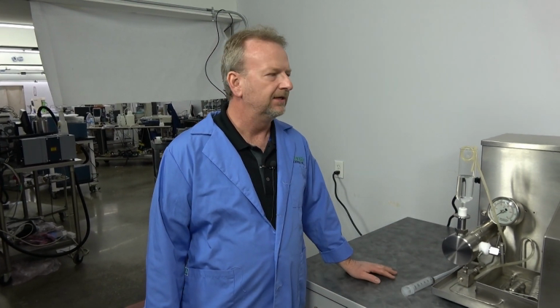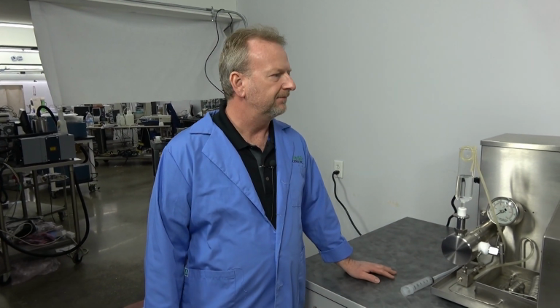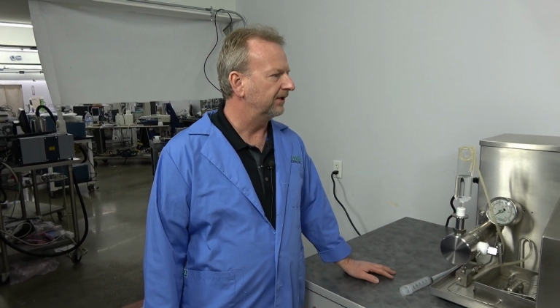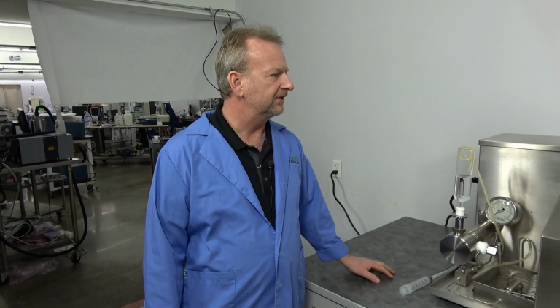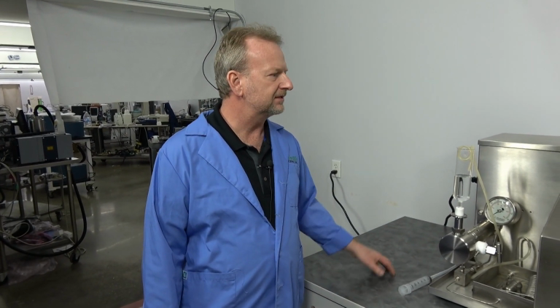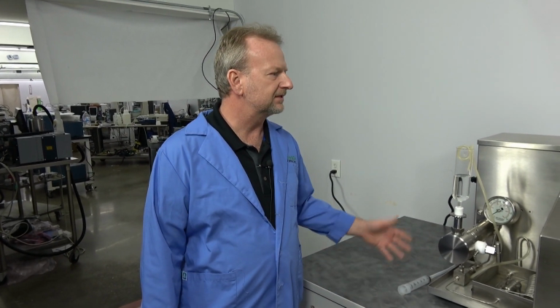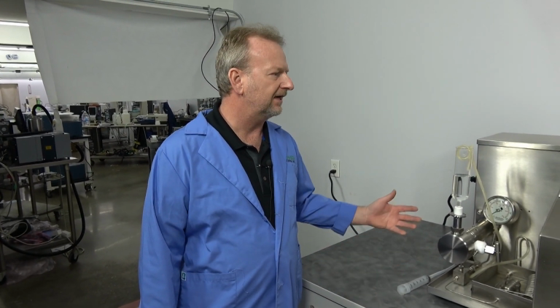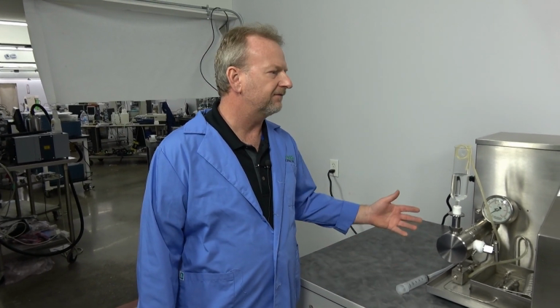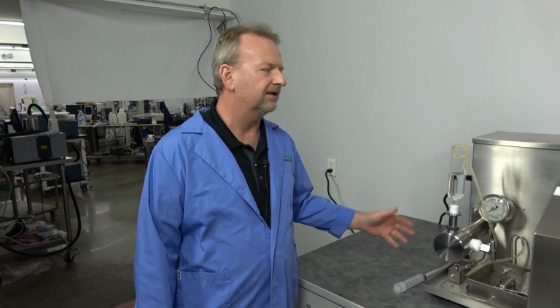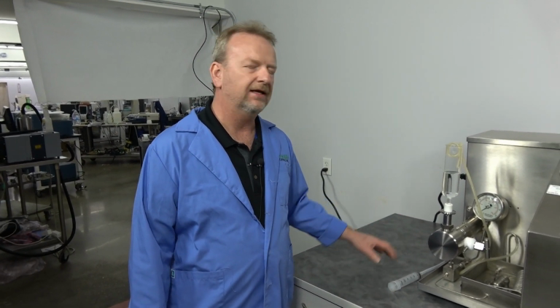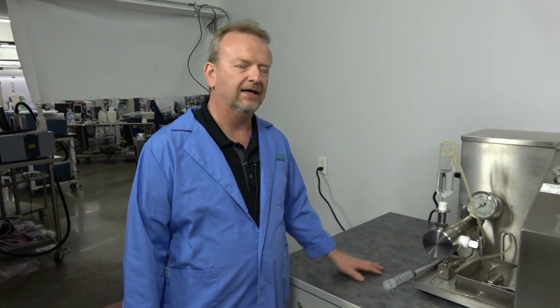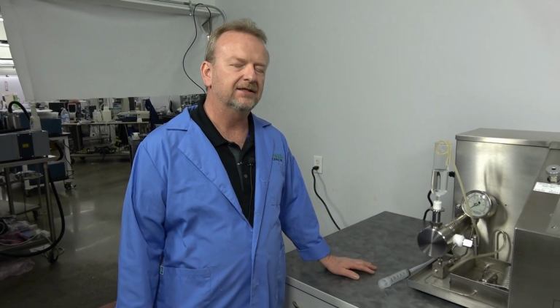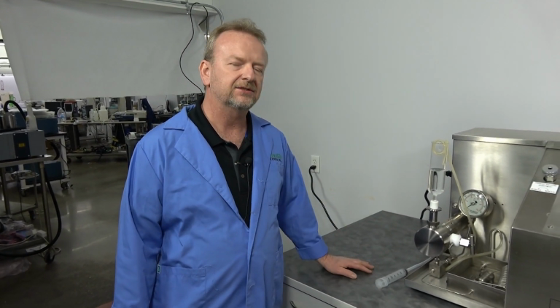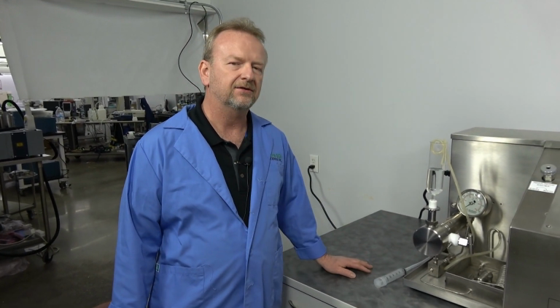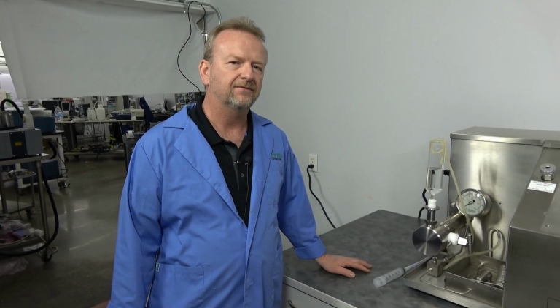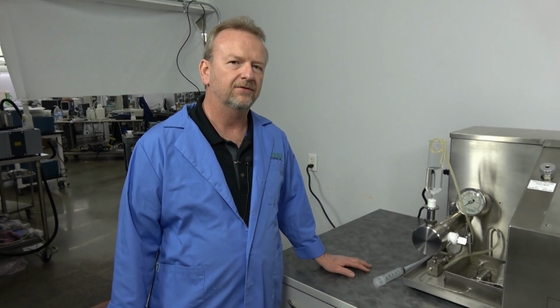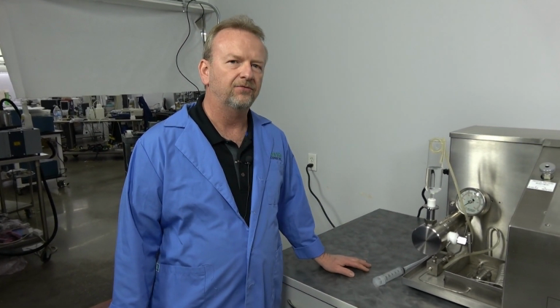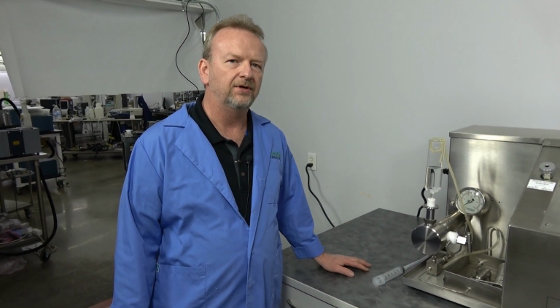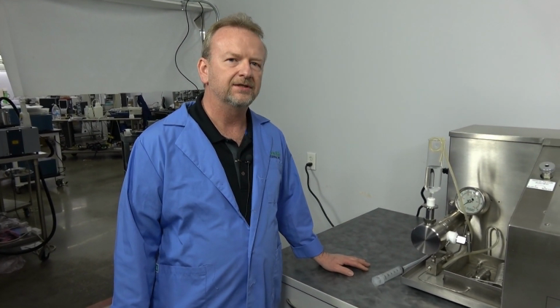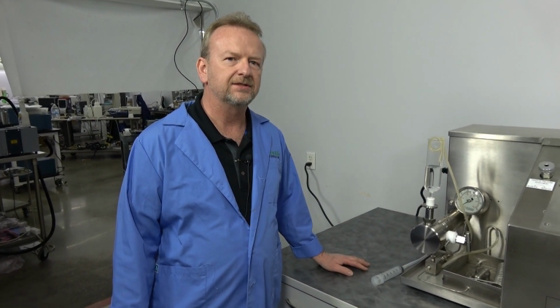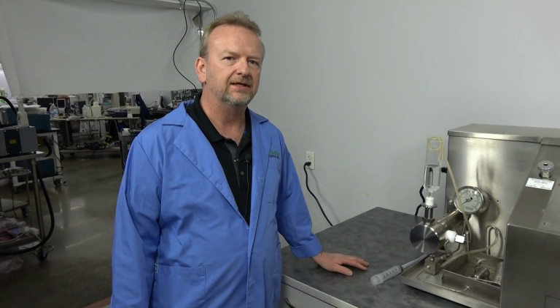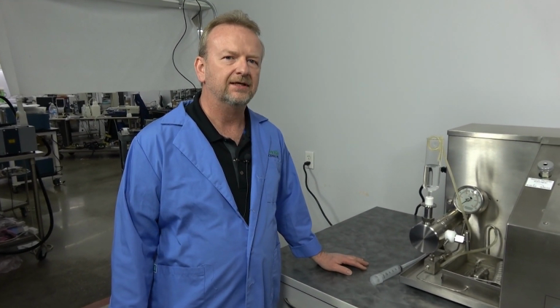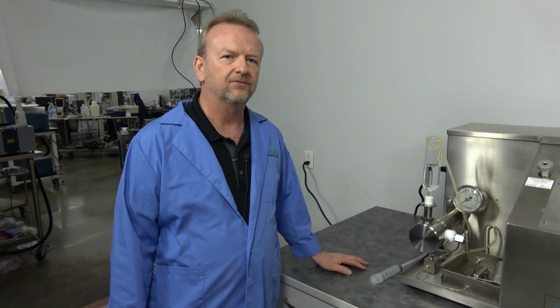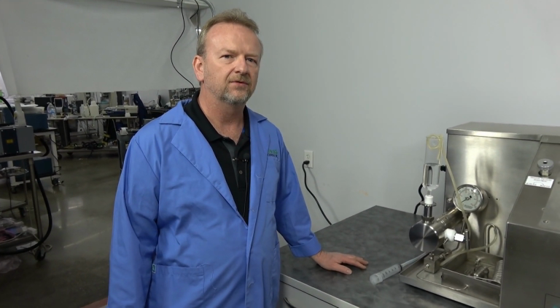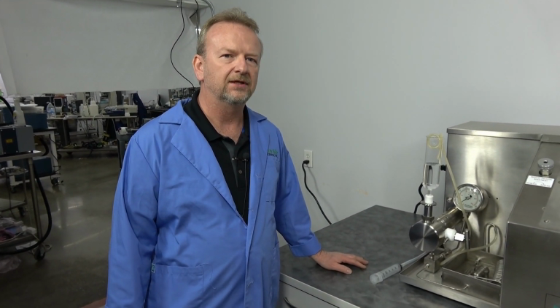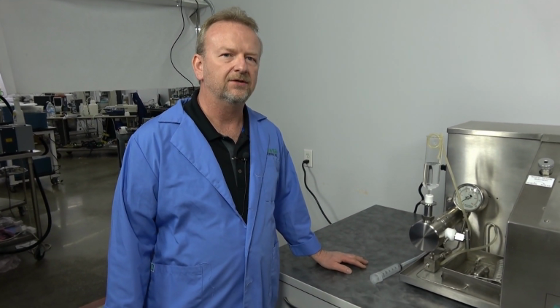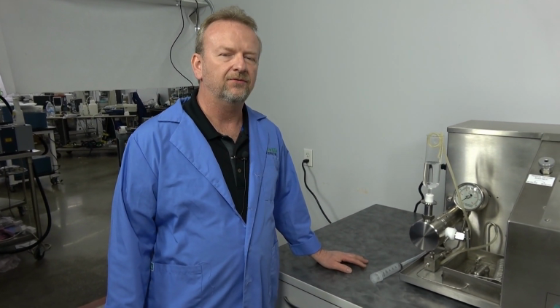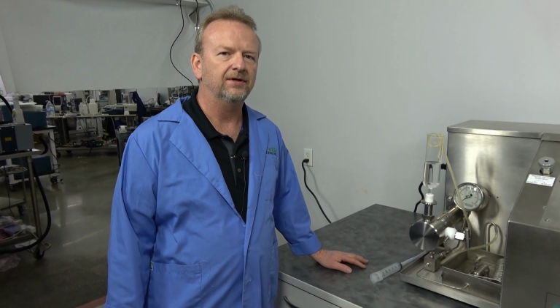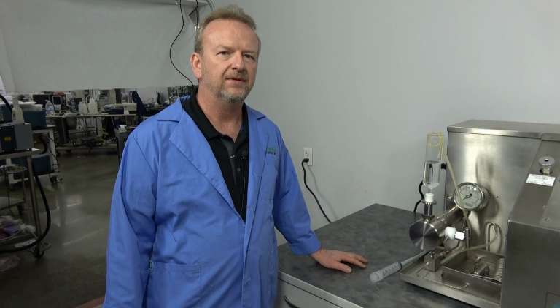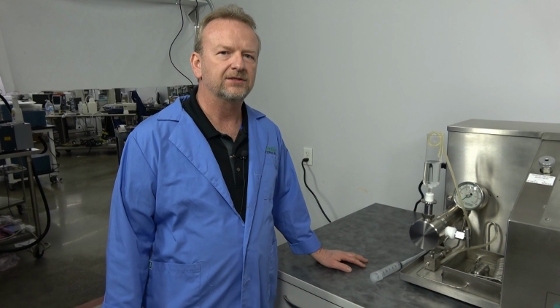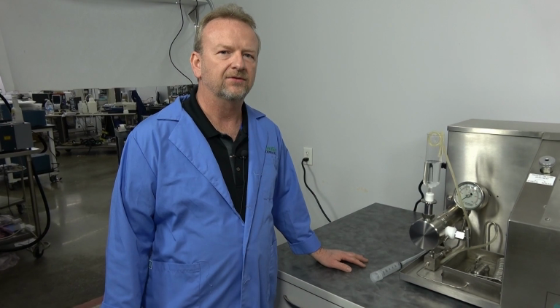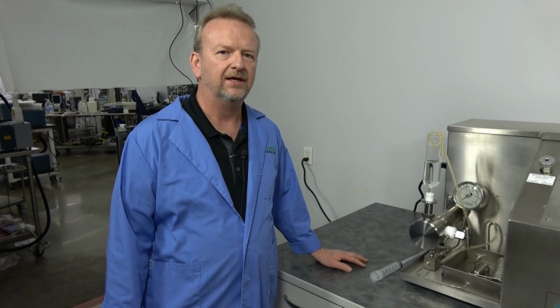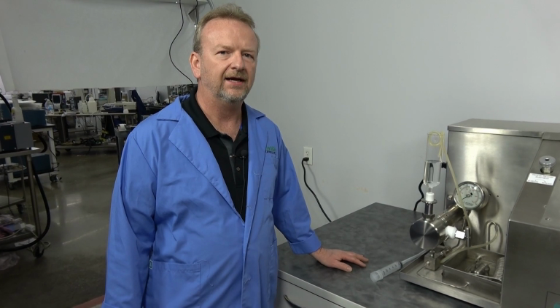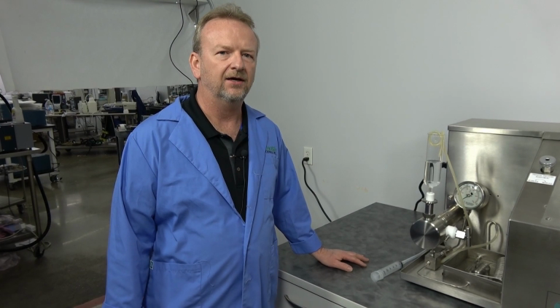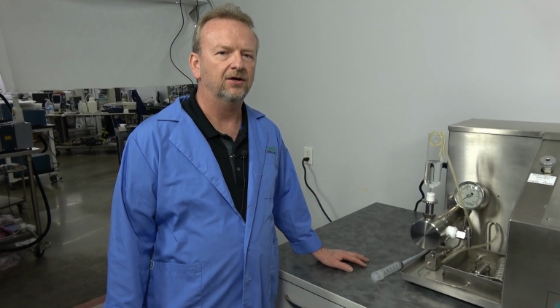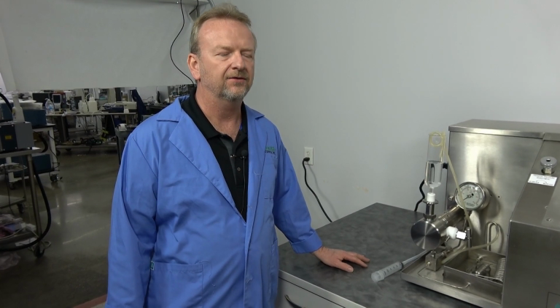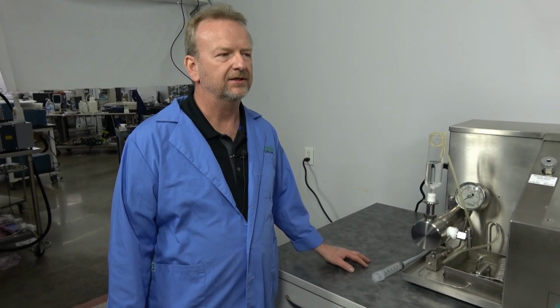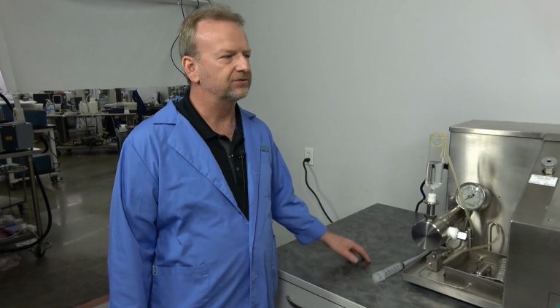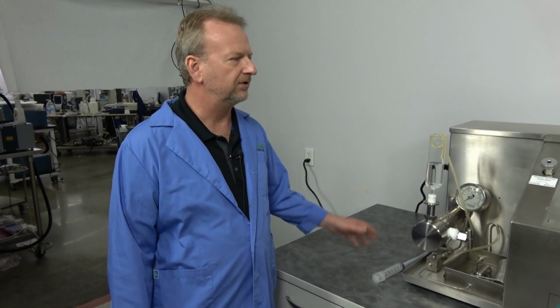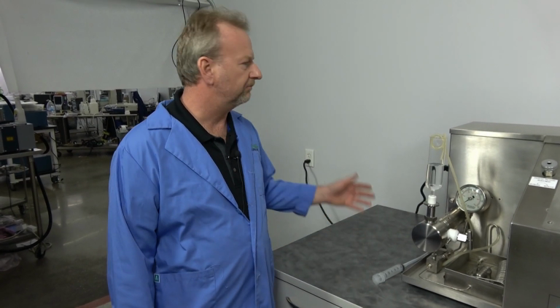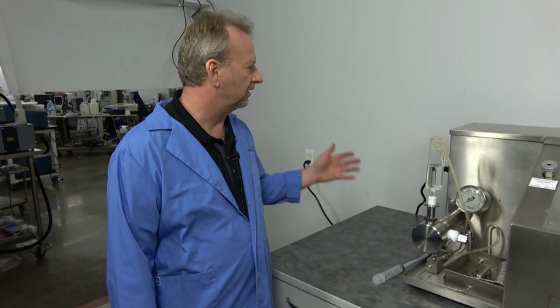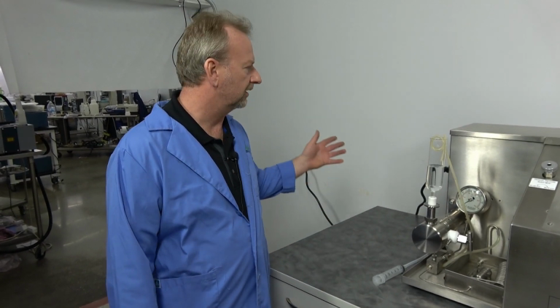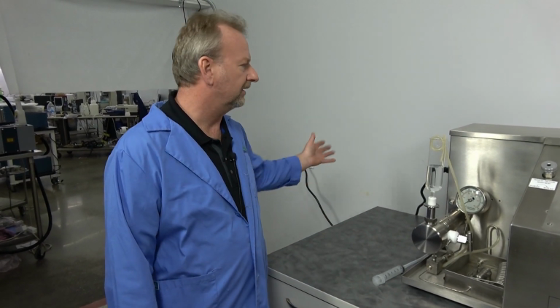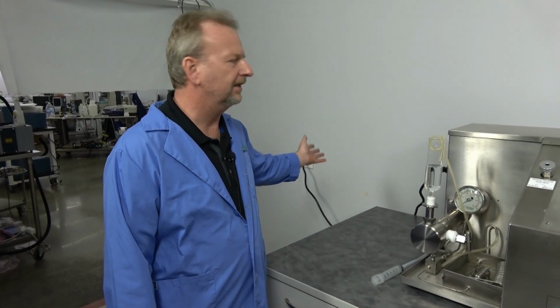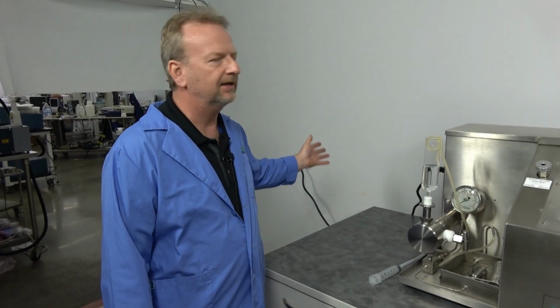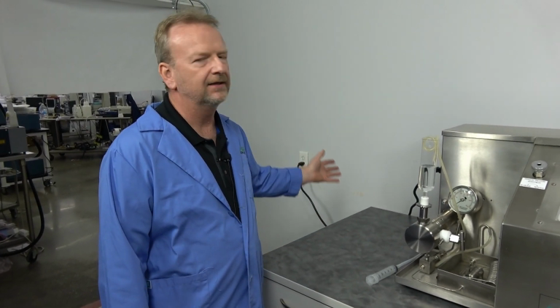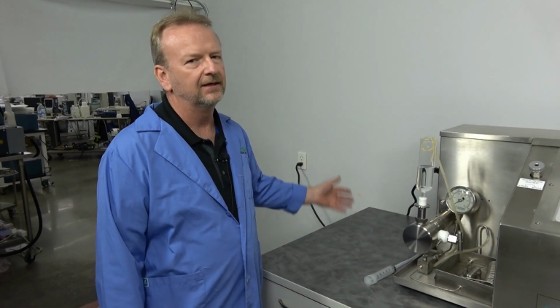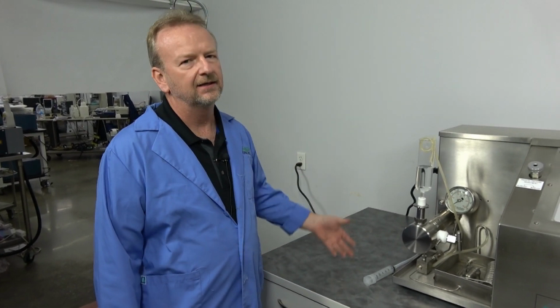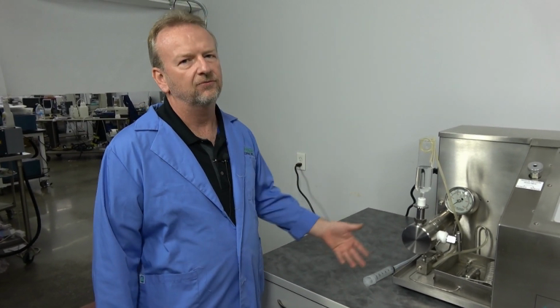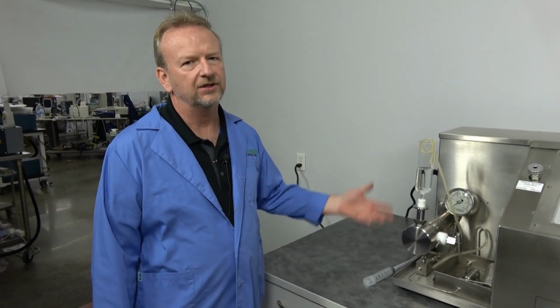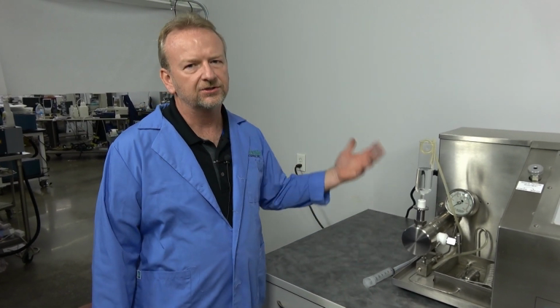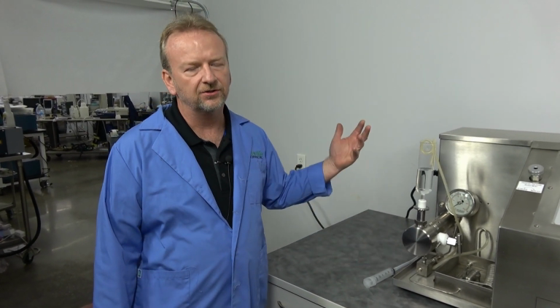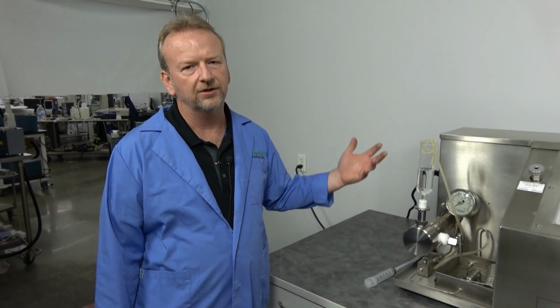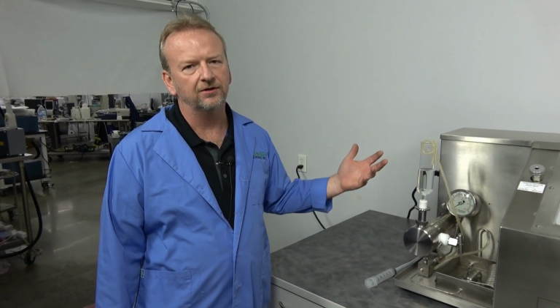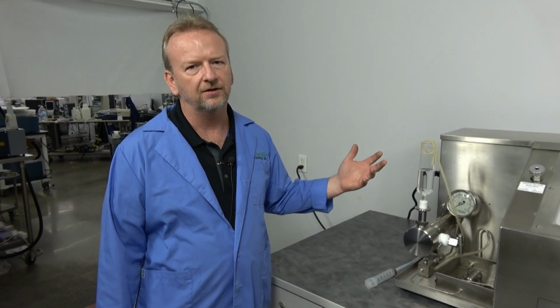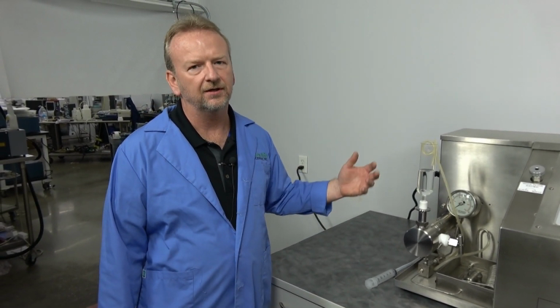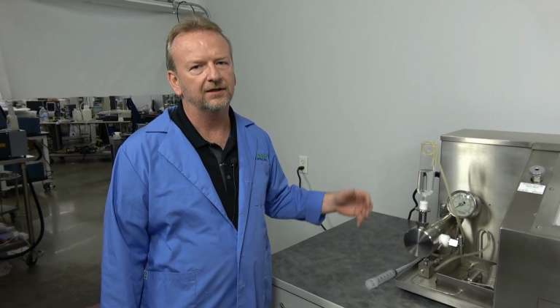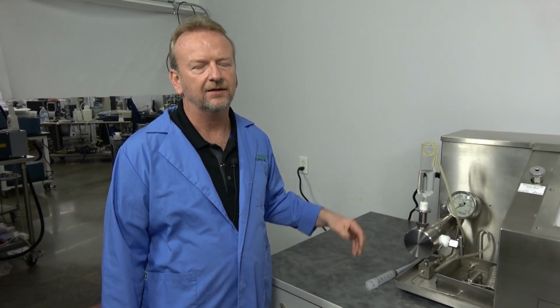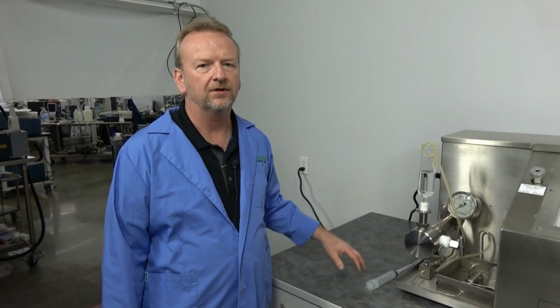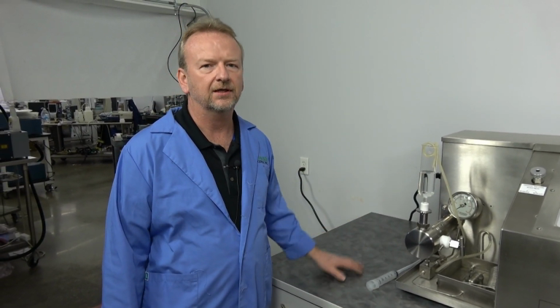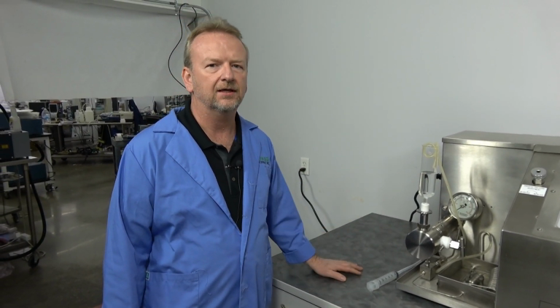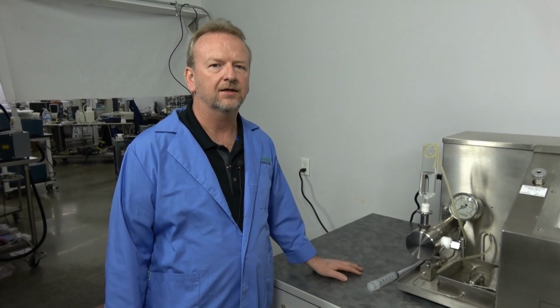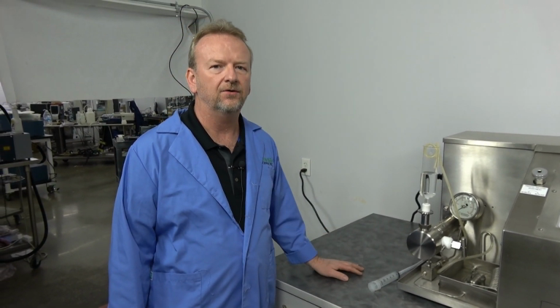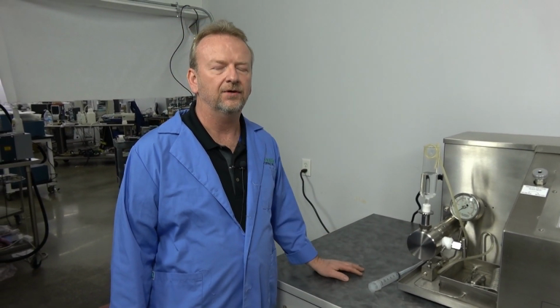This is definitely the answer for those who really don't want to mess with air. They just want to plug it in, turn it on, and get it going.